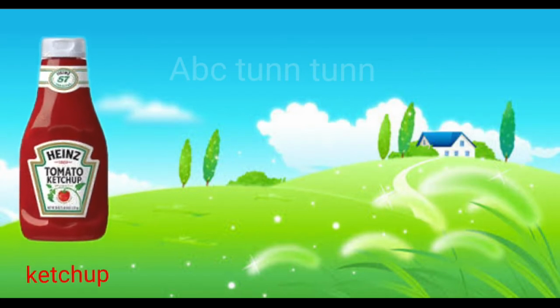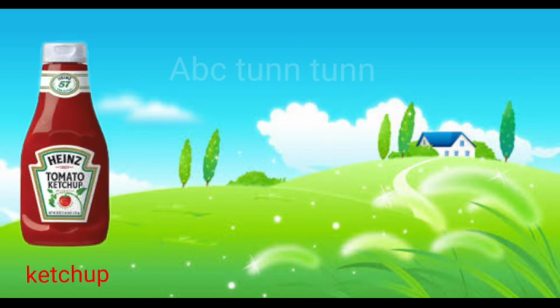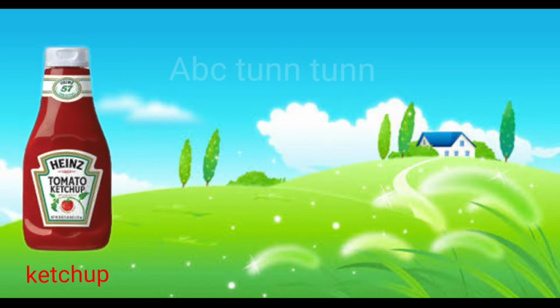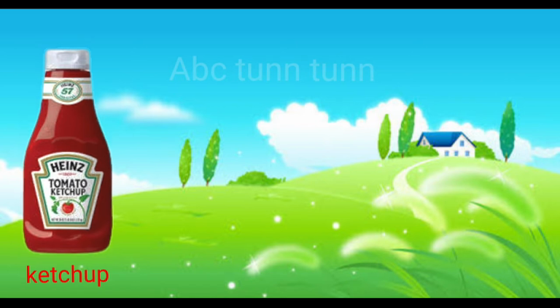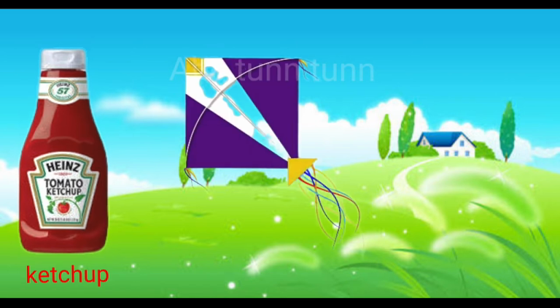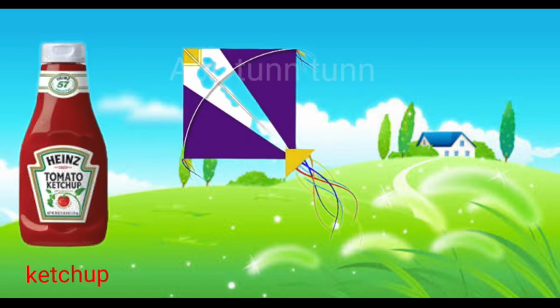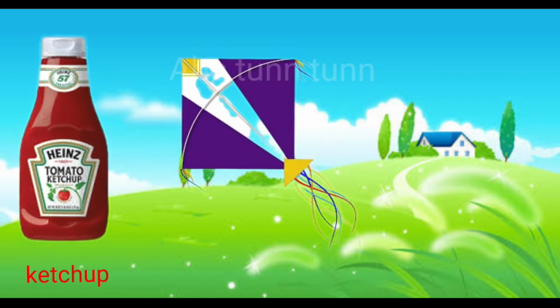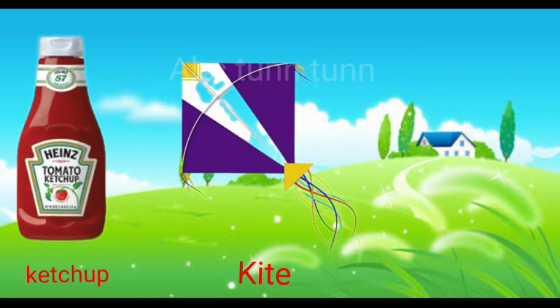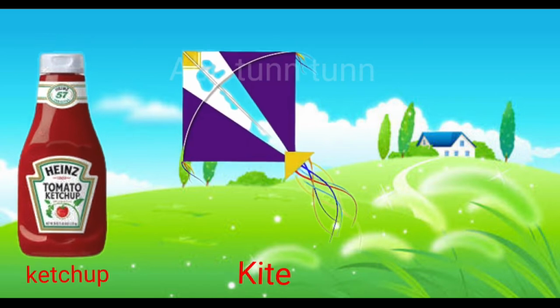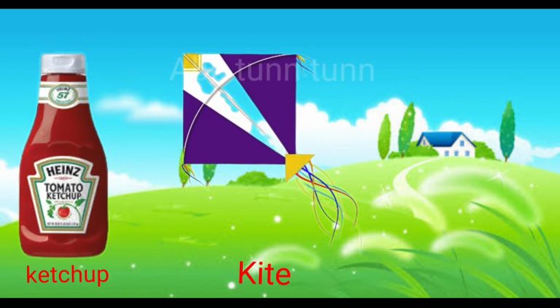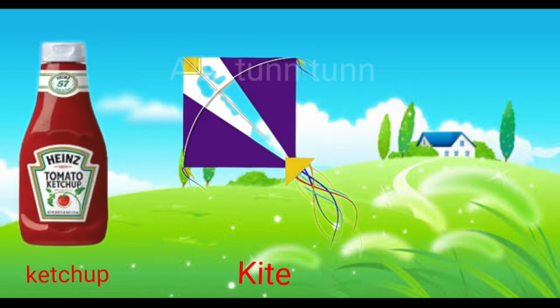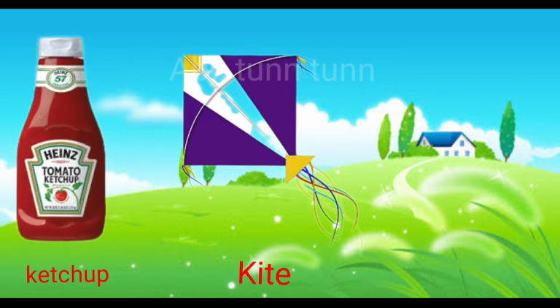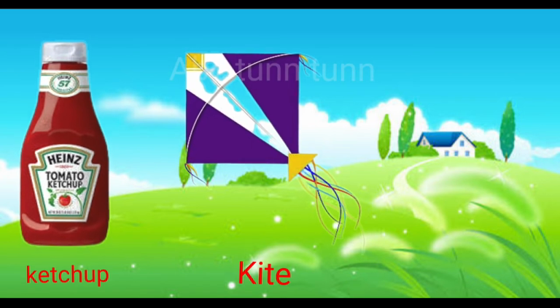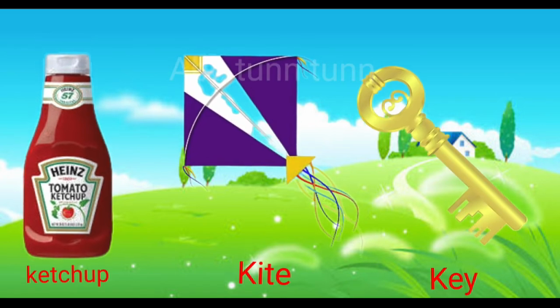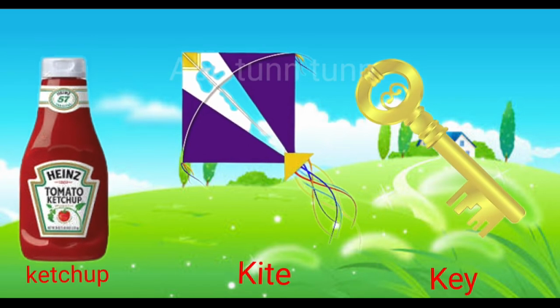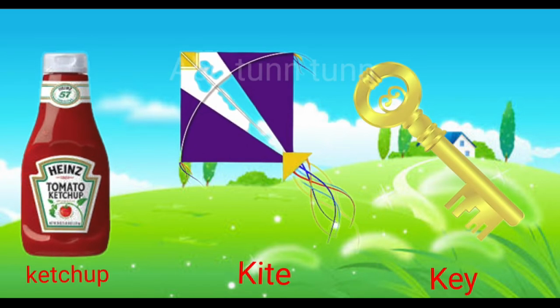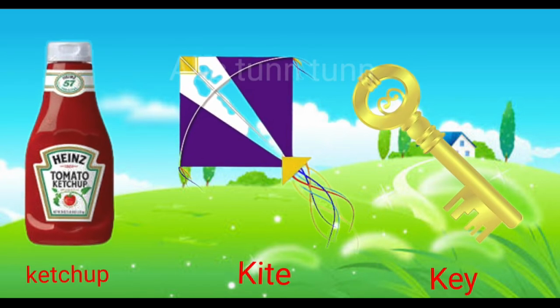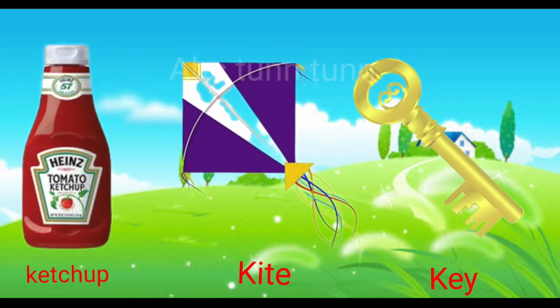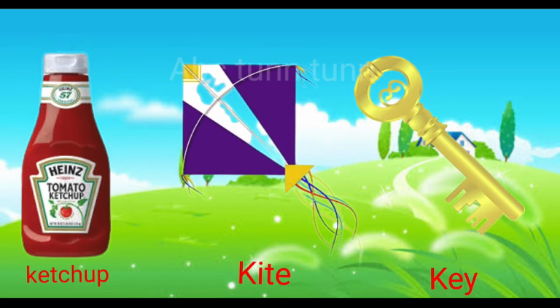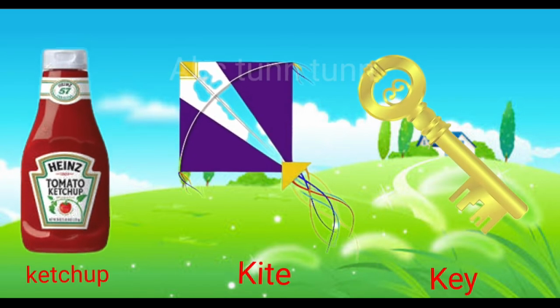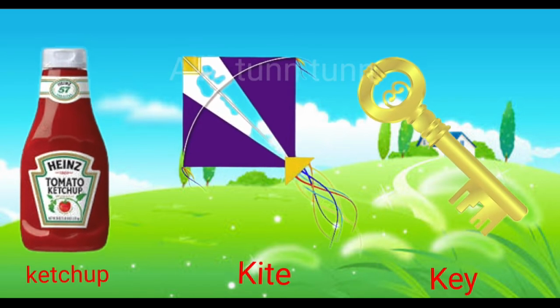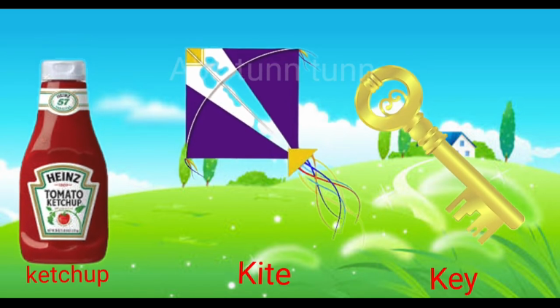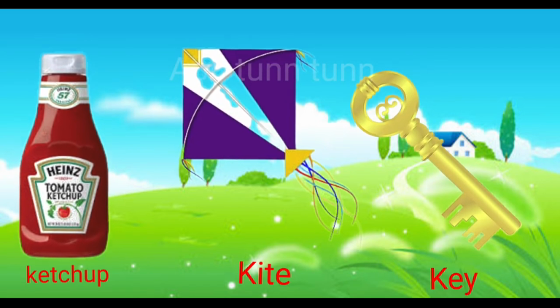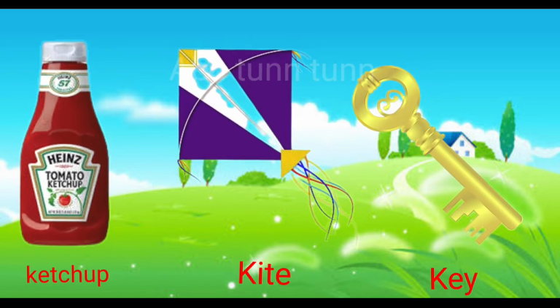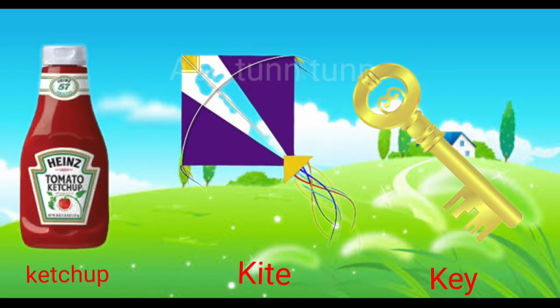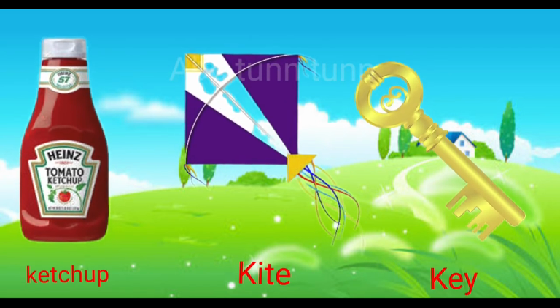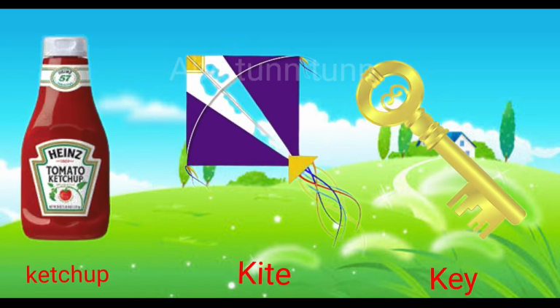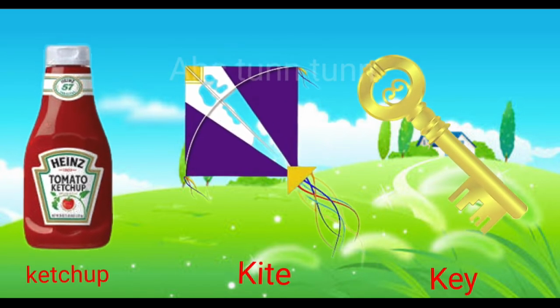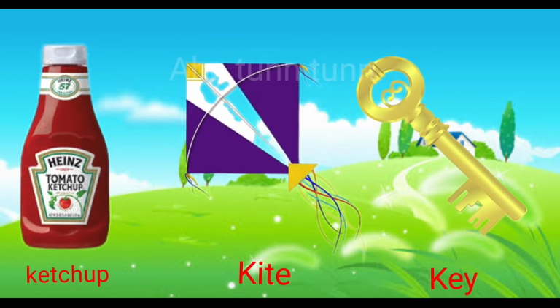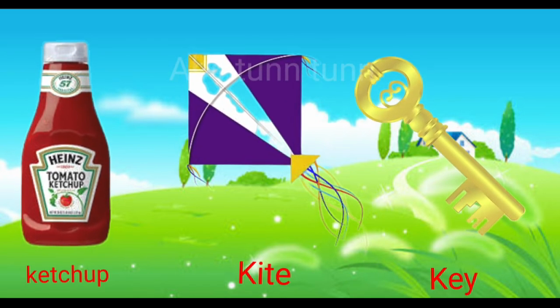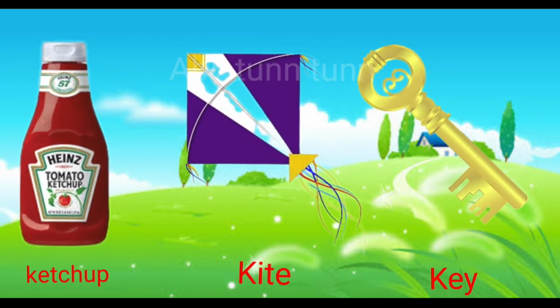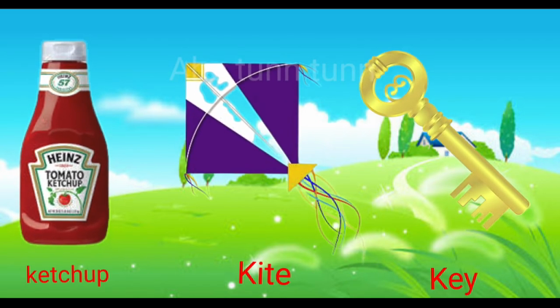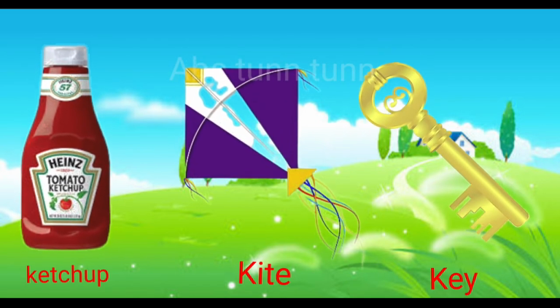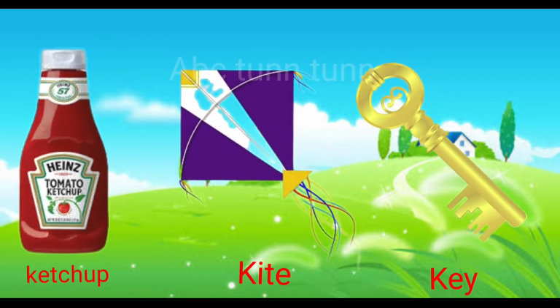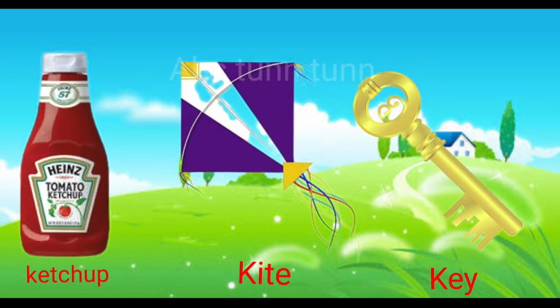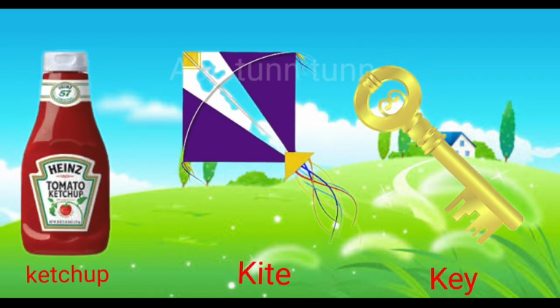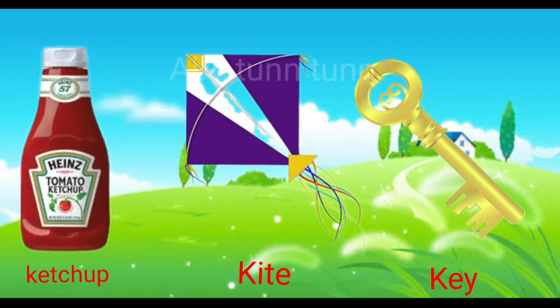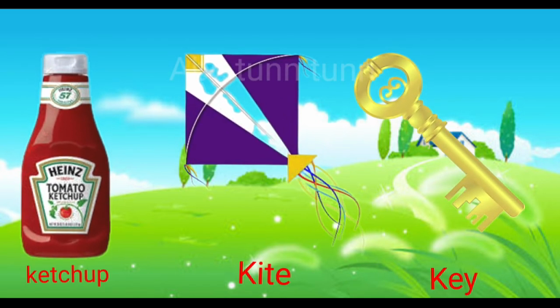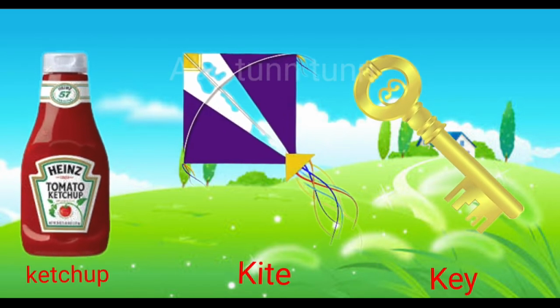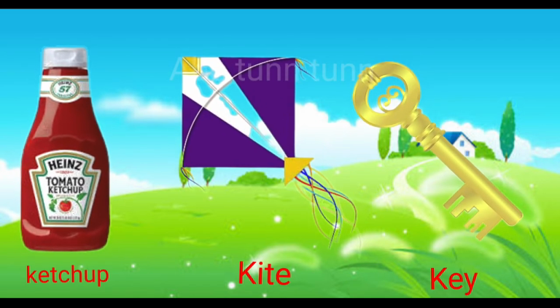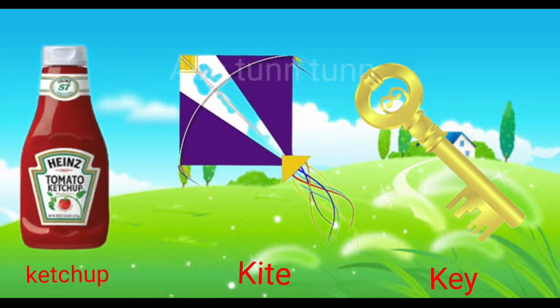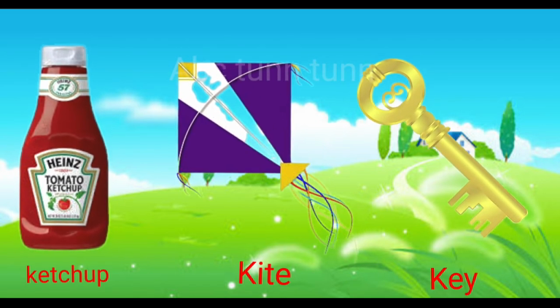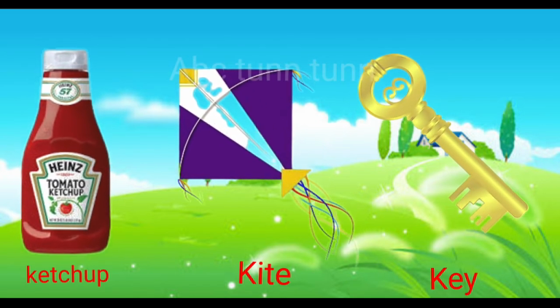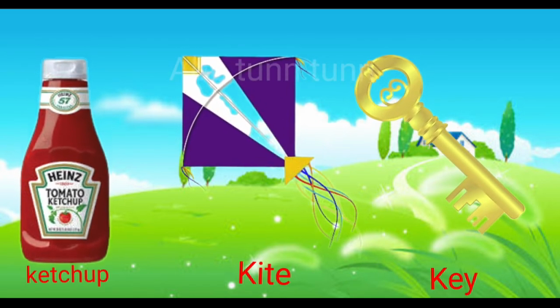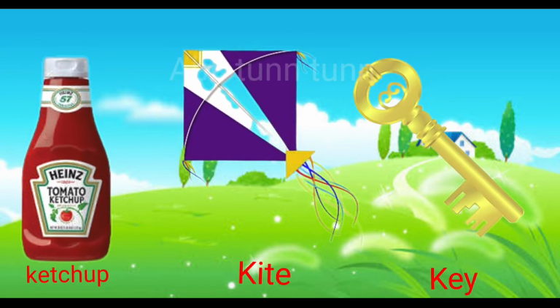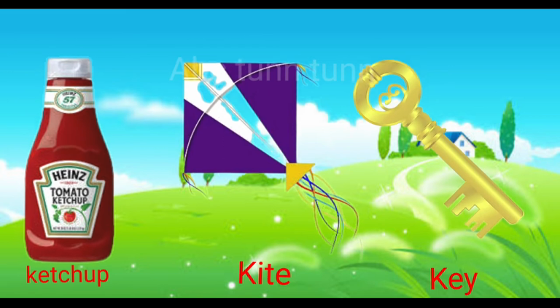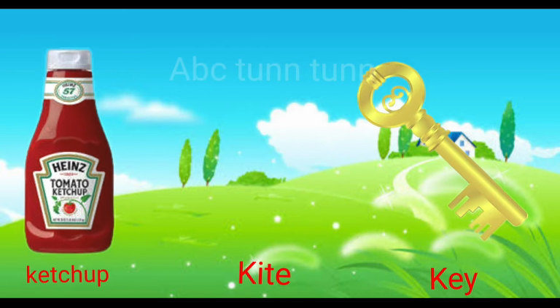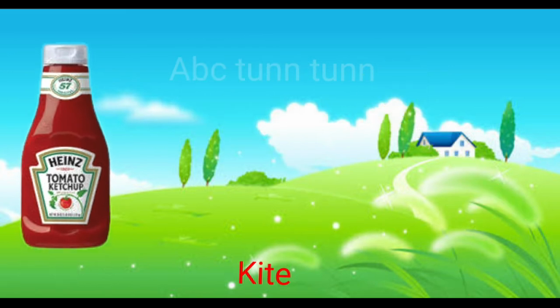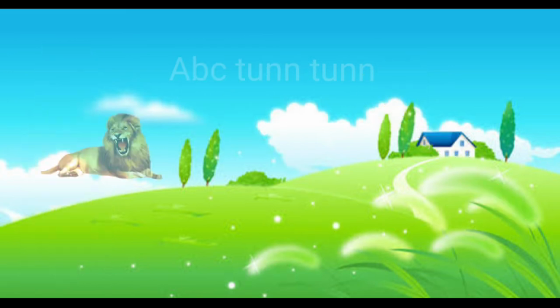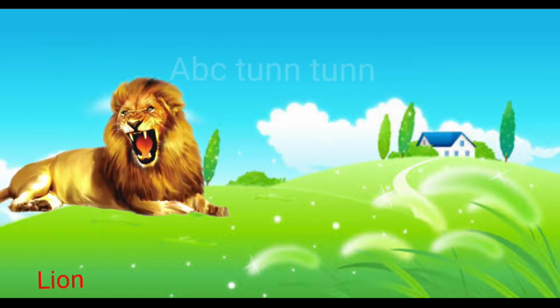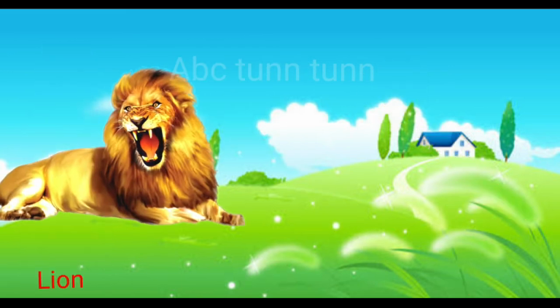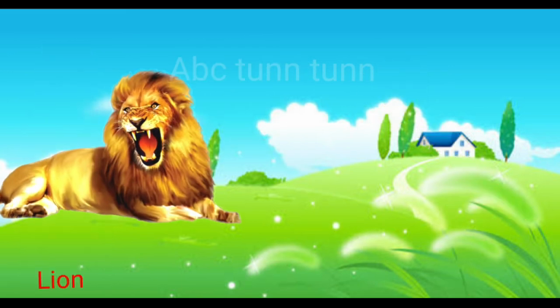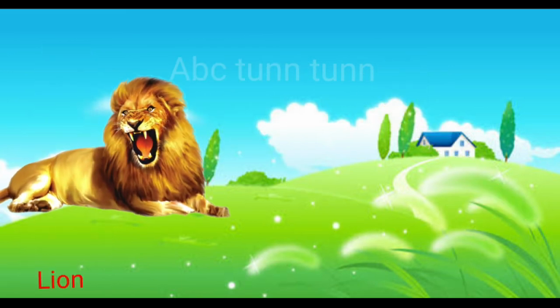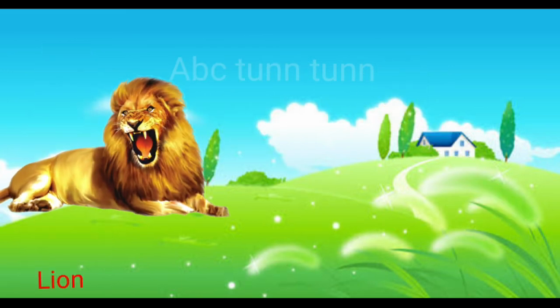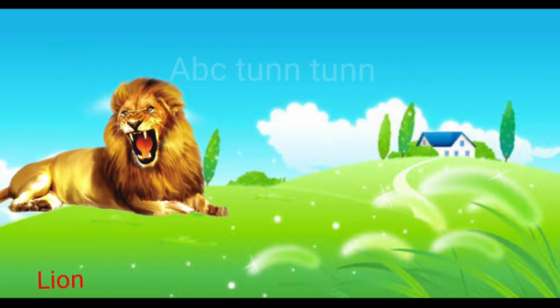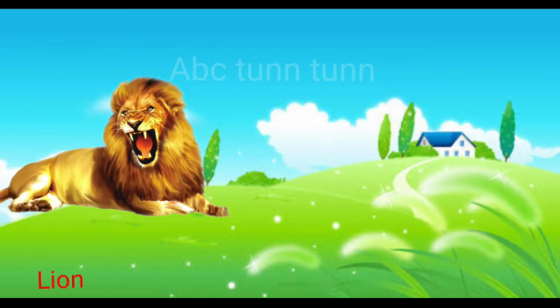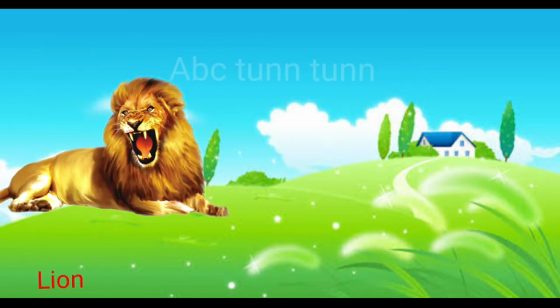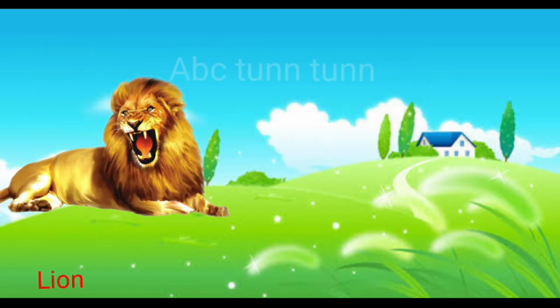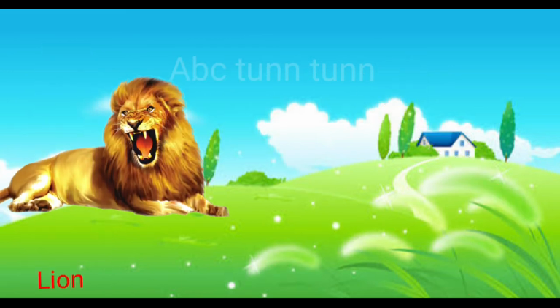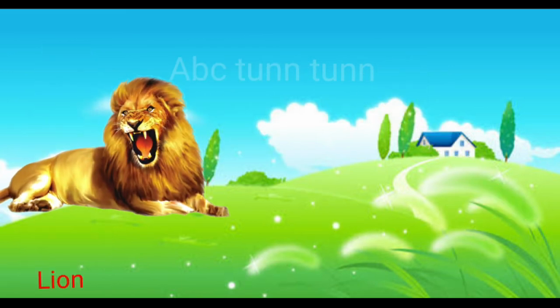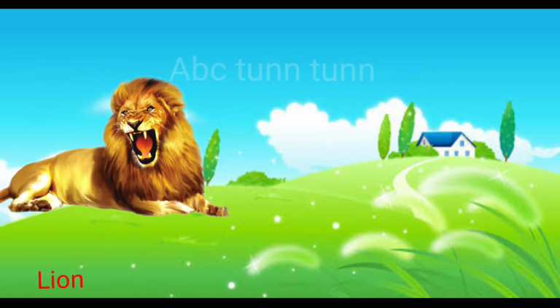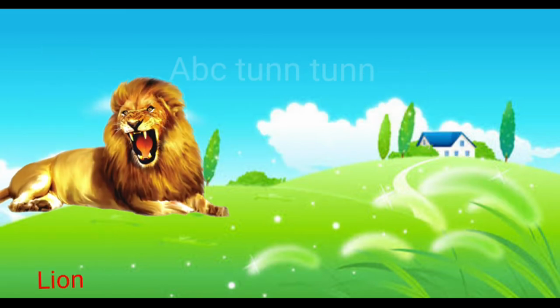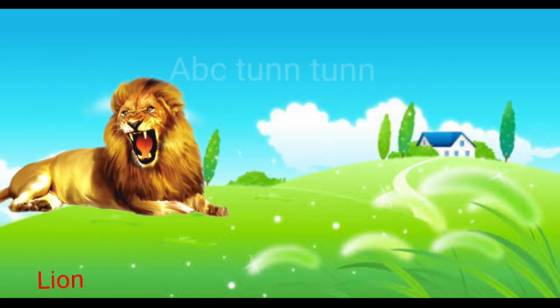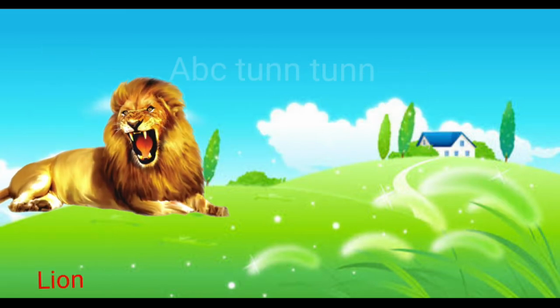K is for ketchup. K is for kite. K is for key. Cuh.